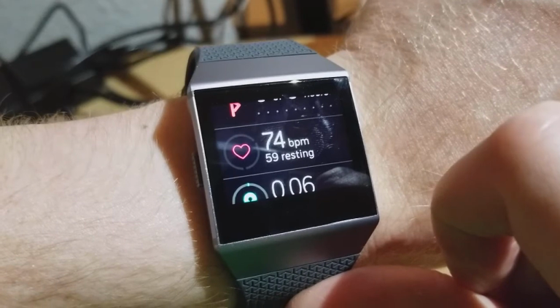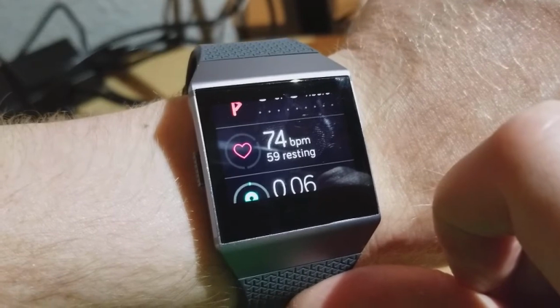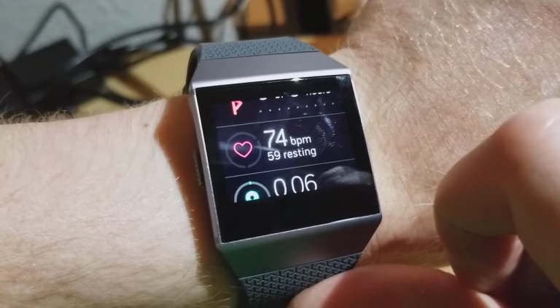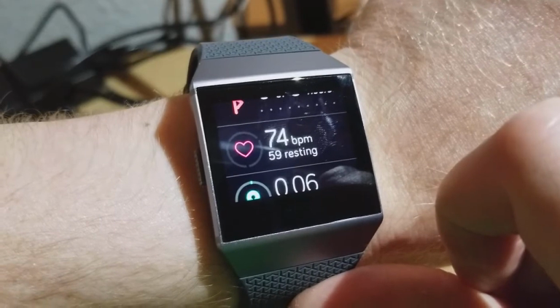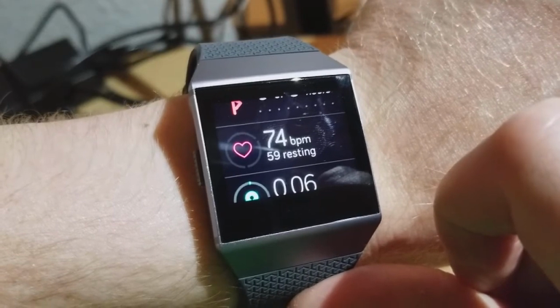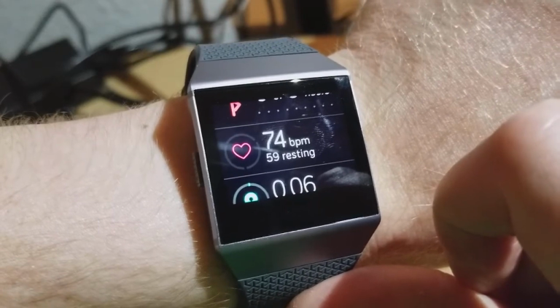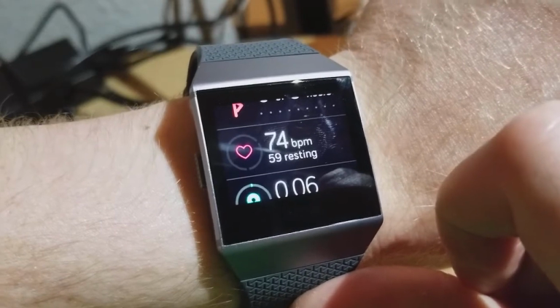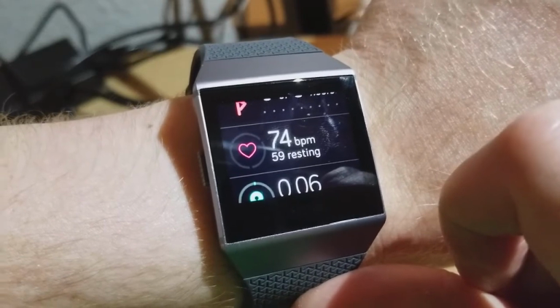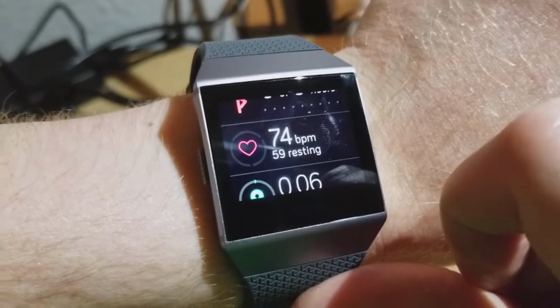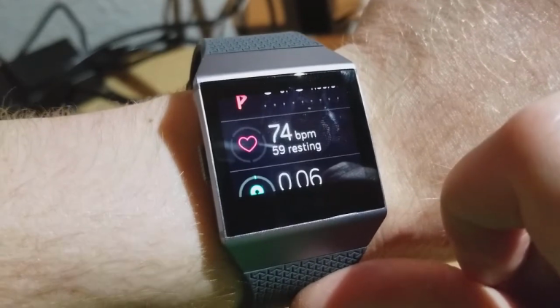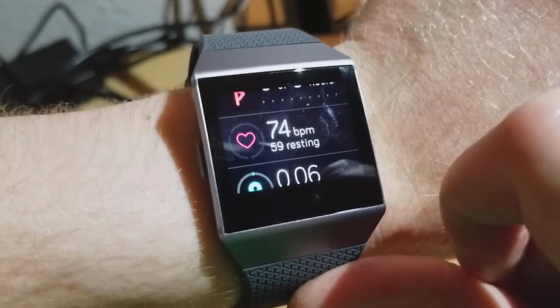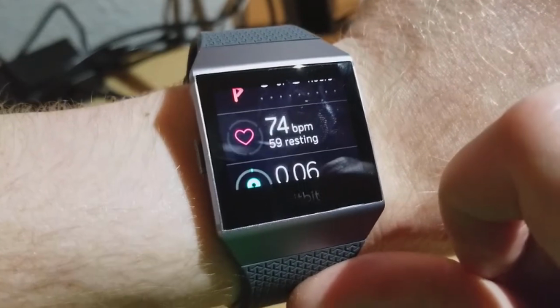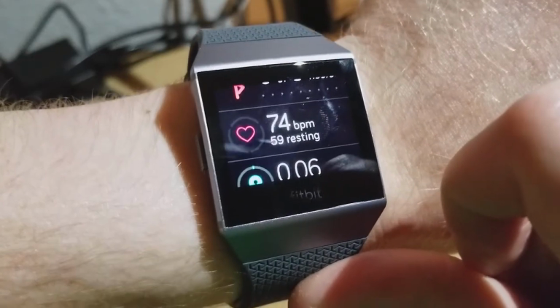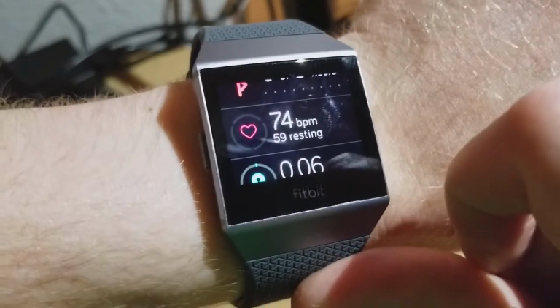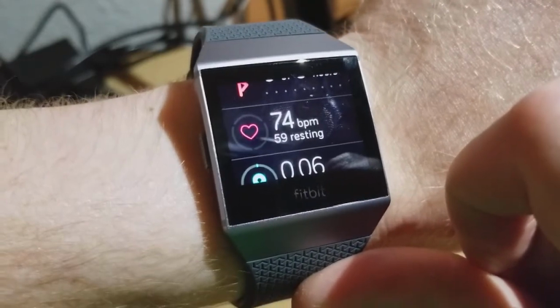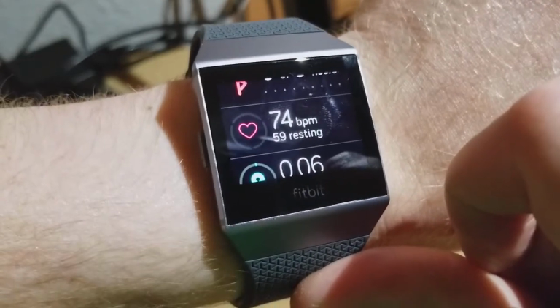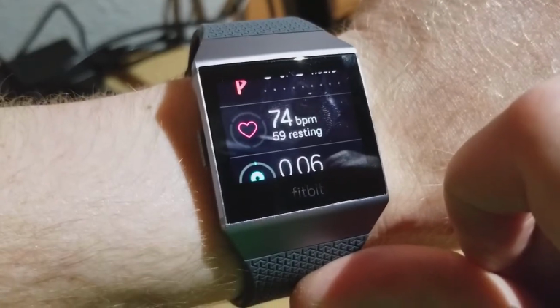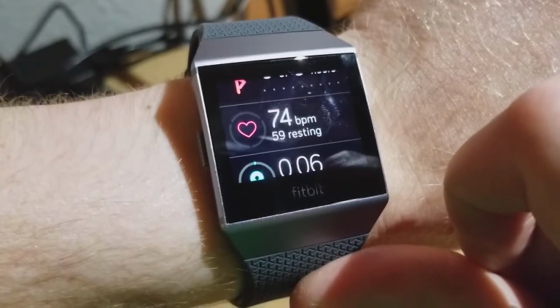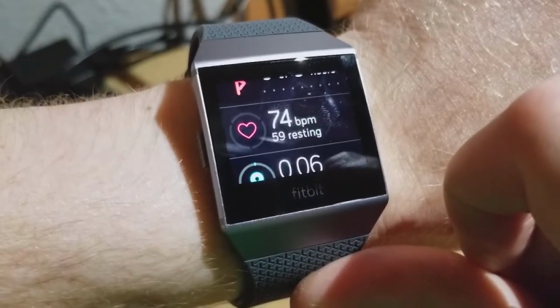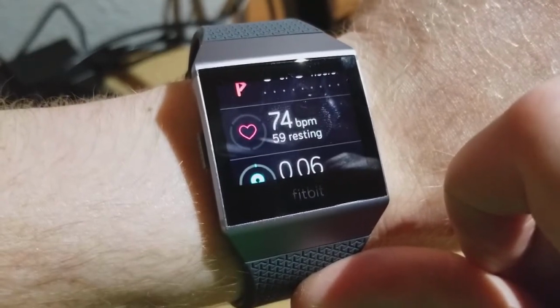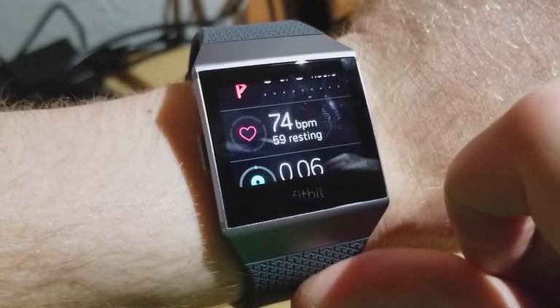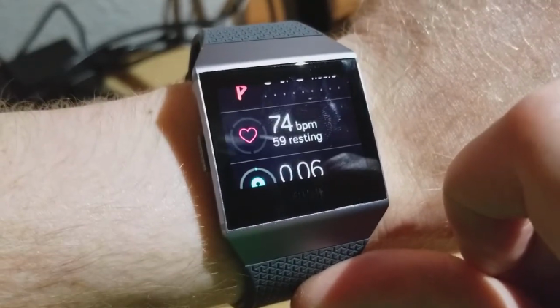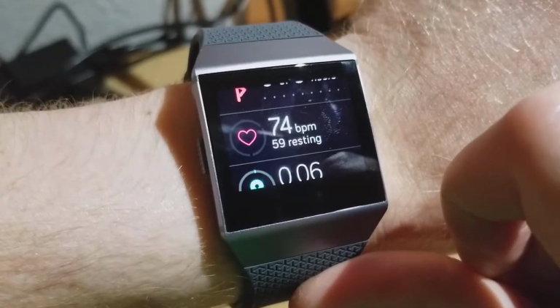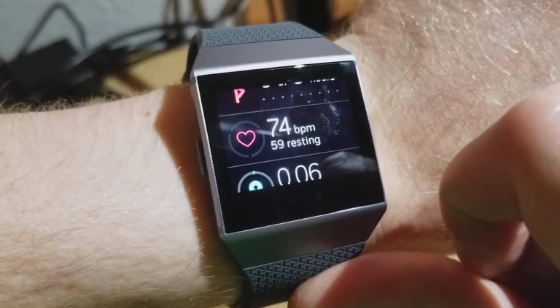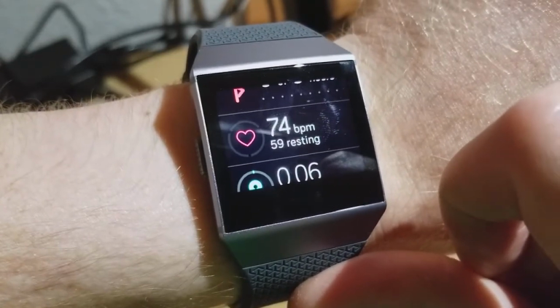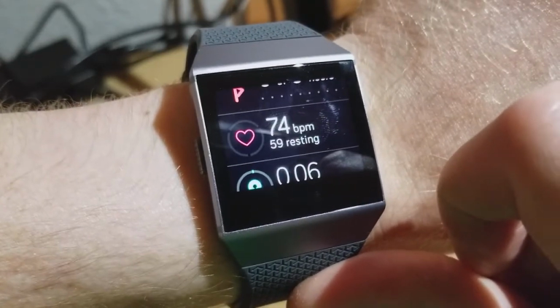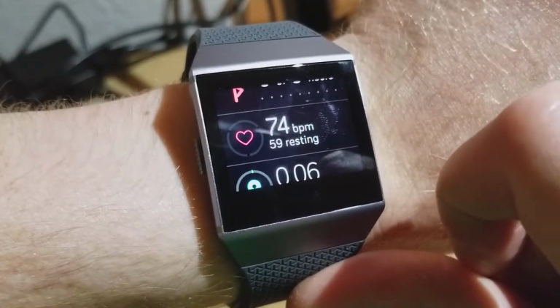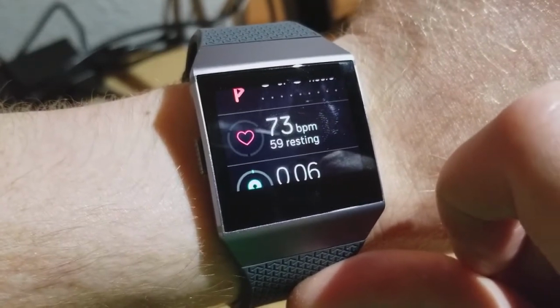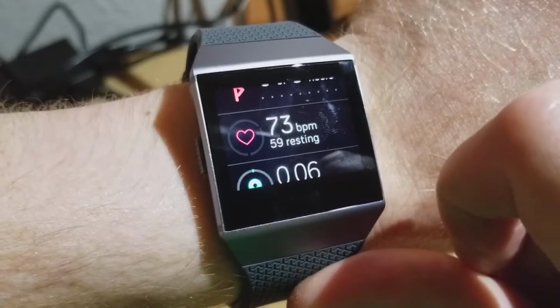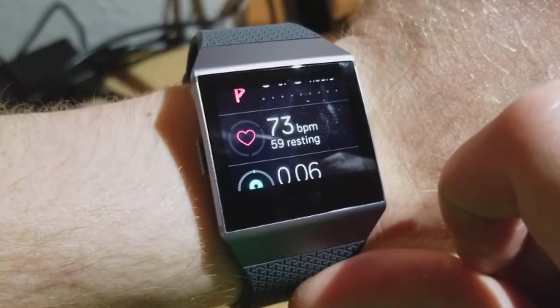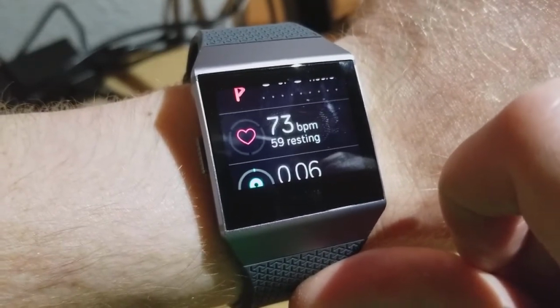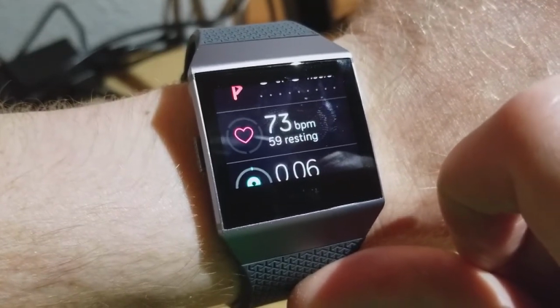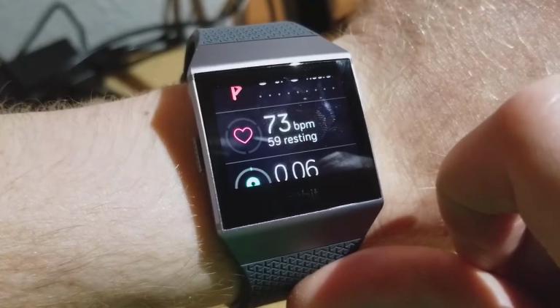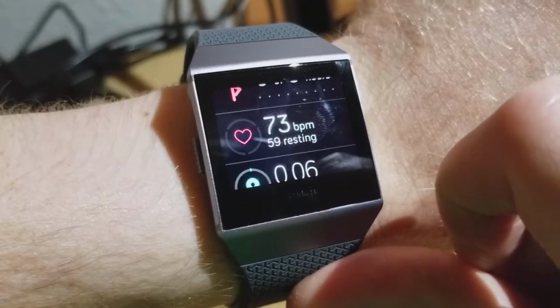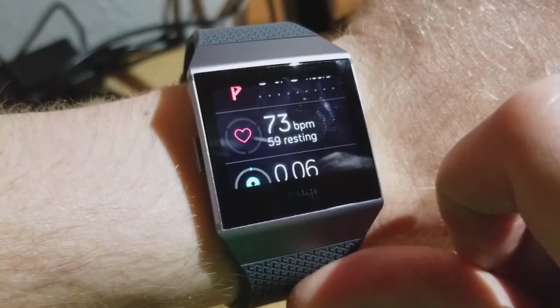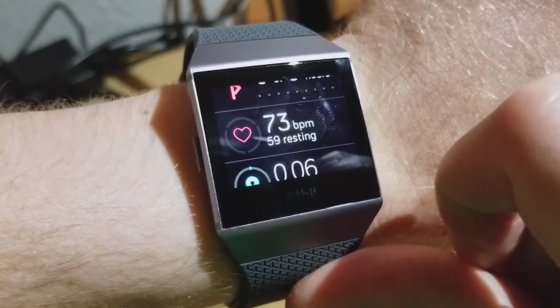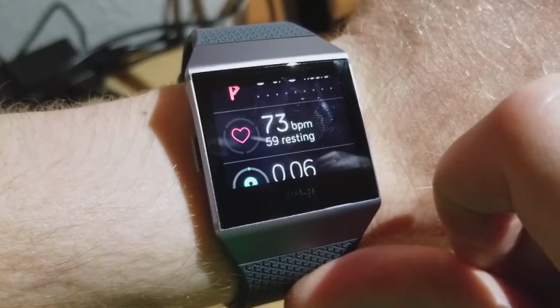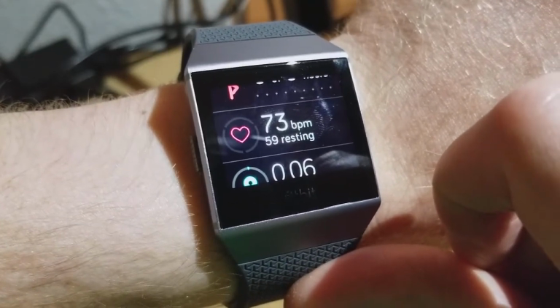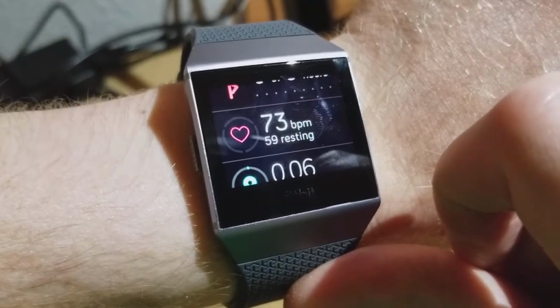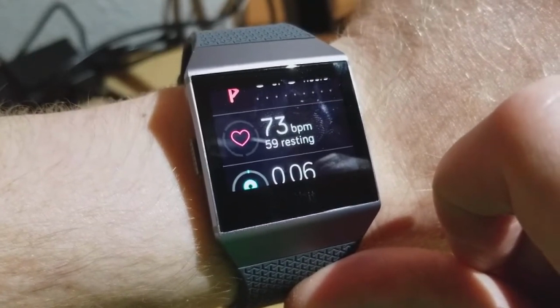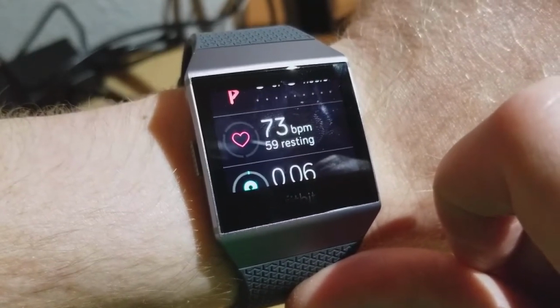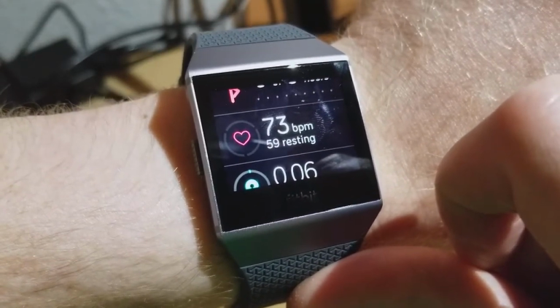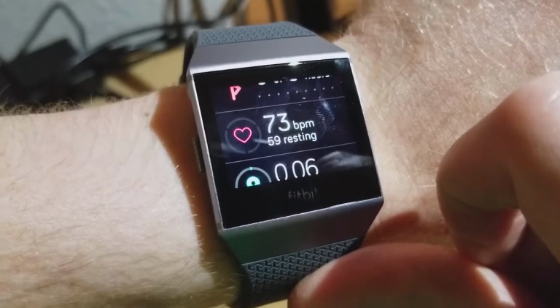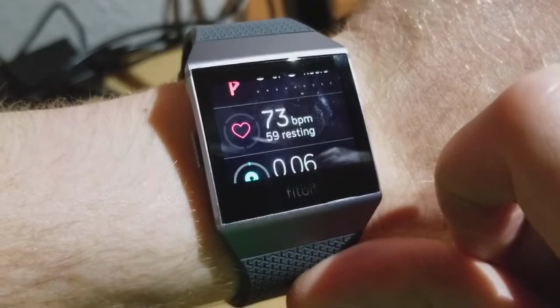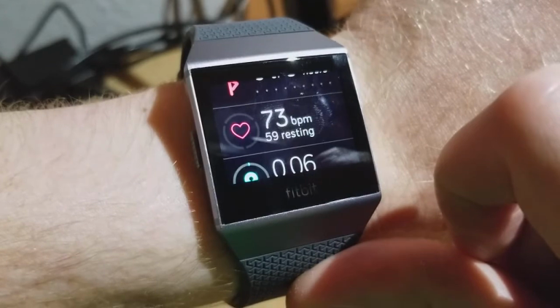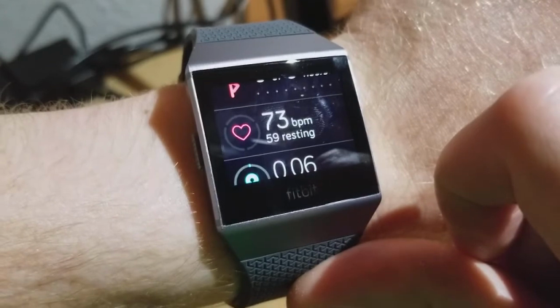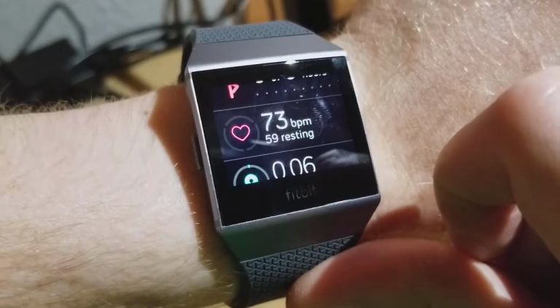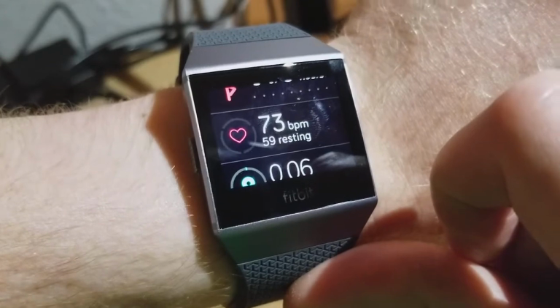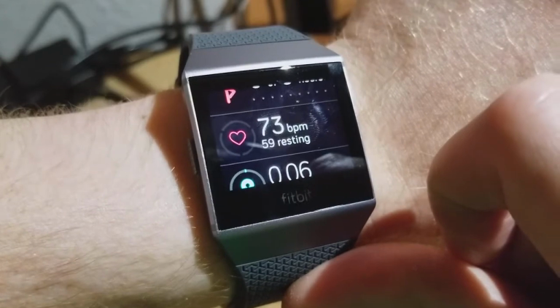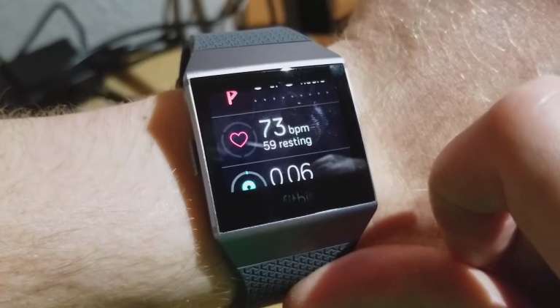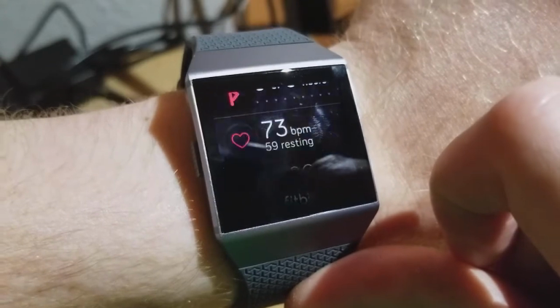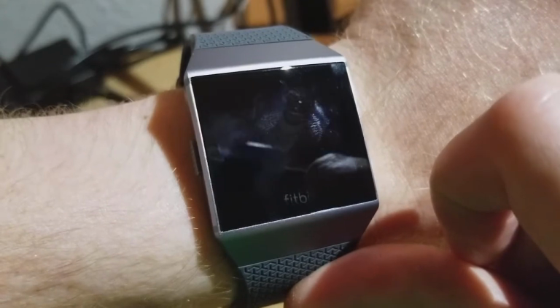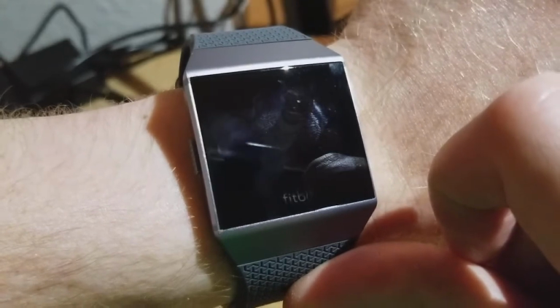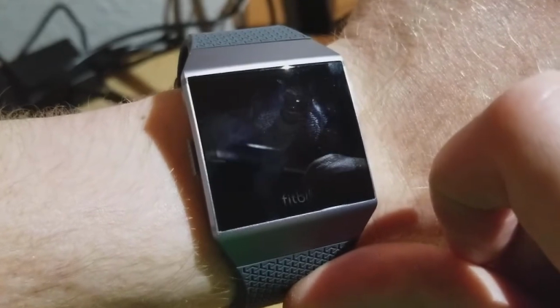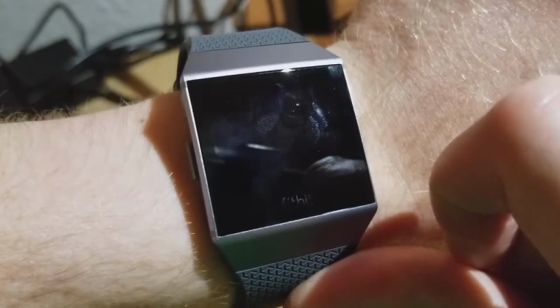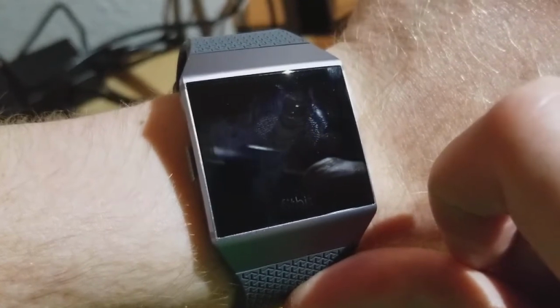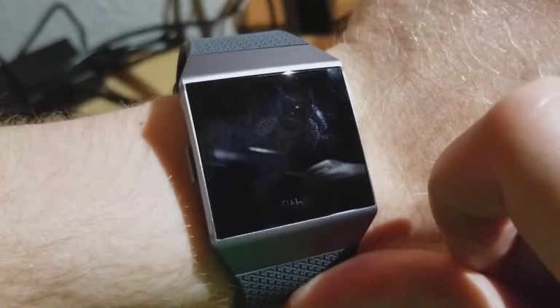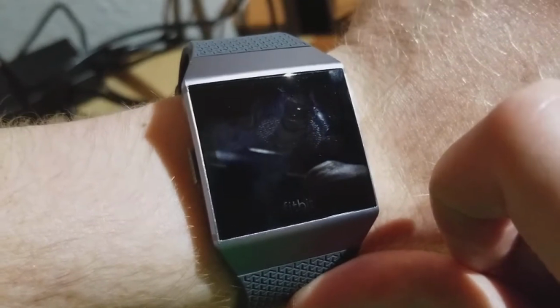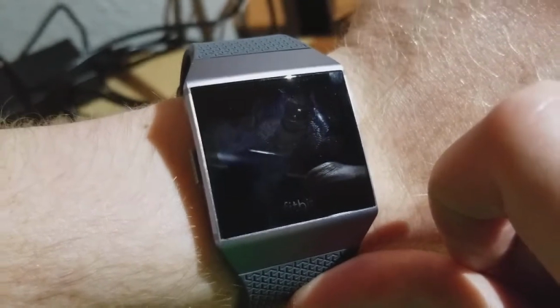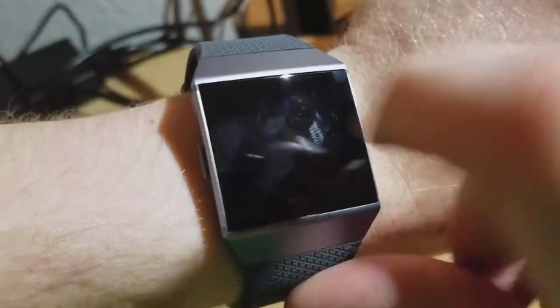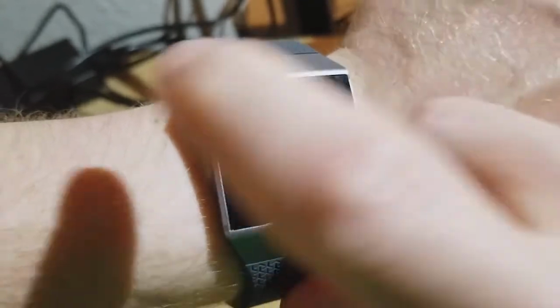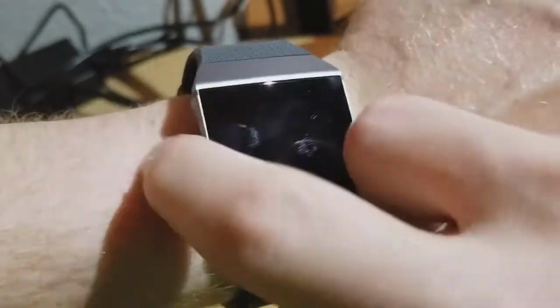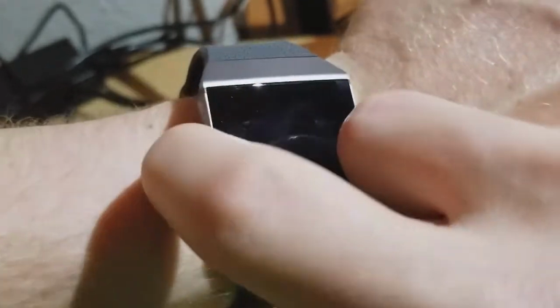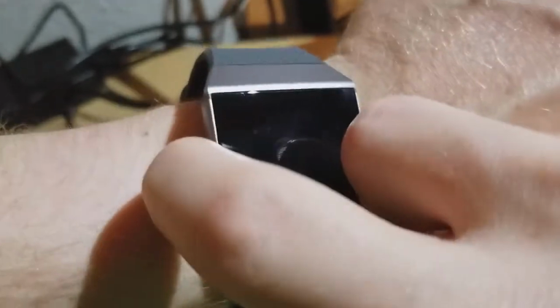You can use this to track which exercise zone — like fat burning and that kind of thing — that you're in when you are exercising.